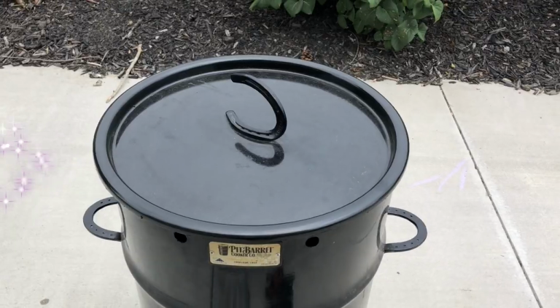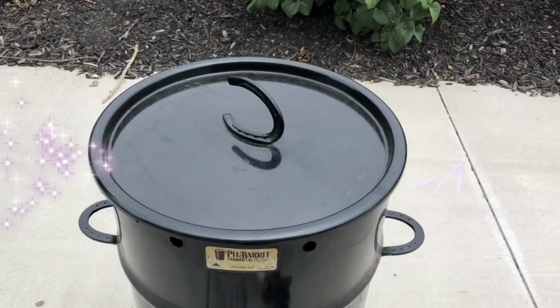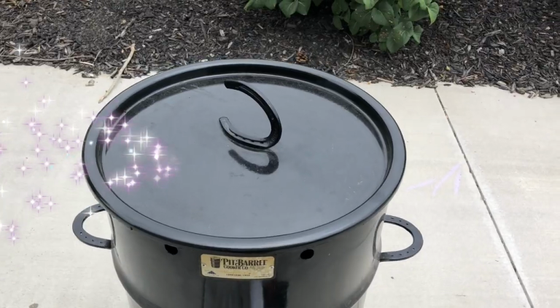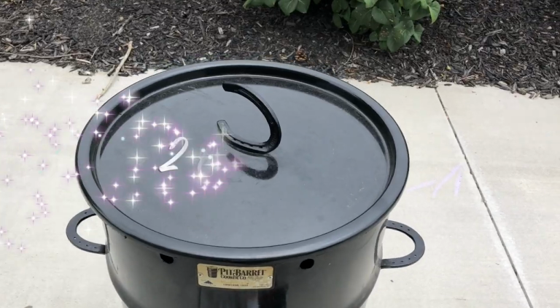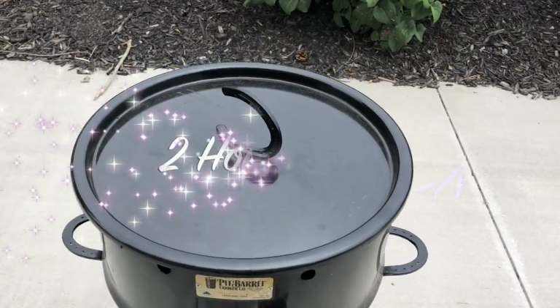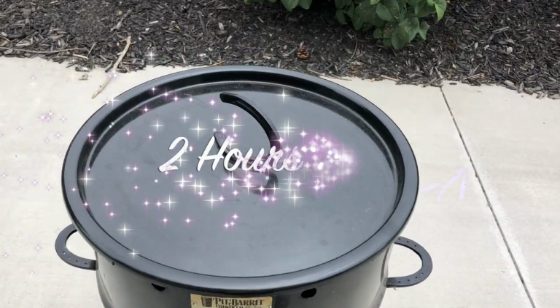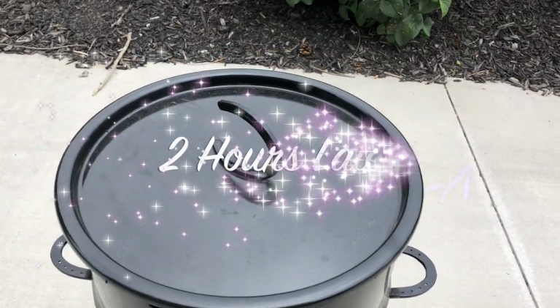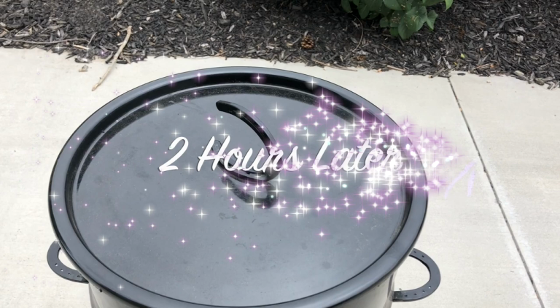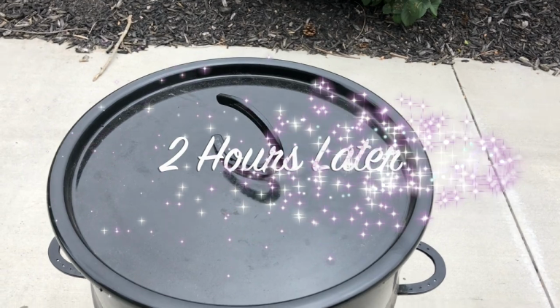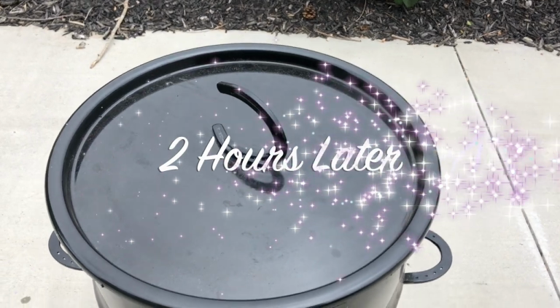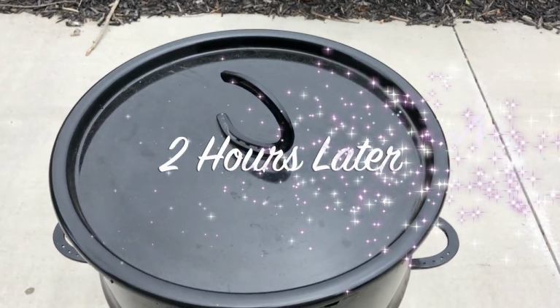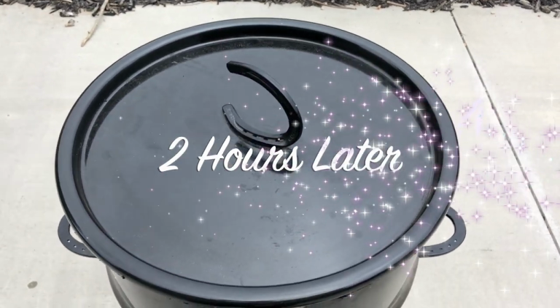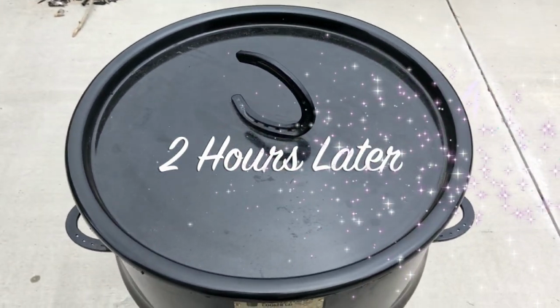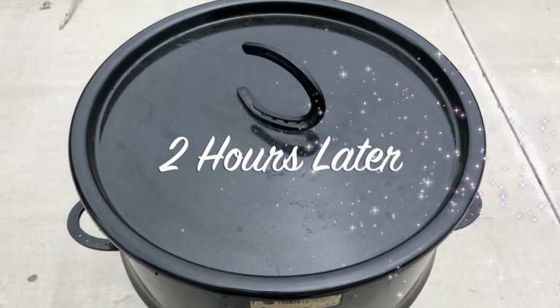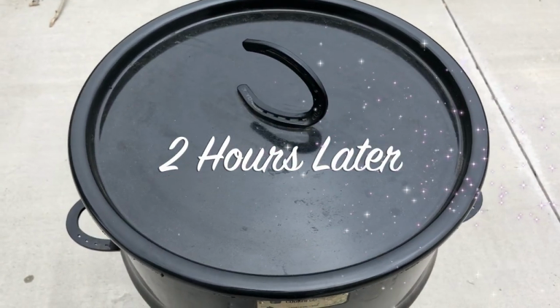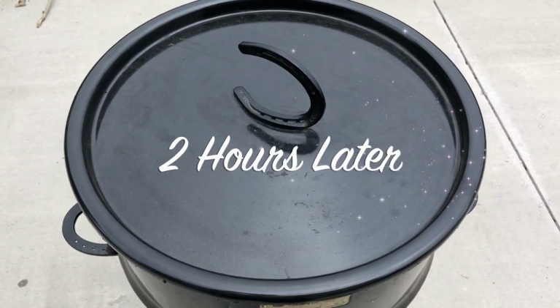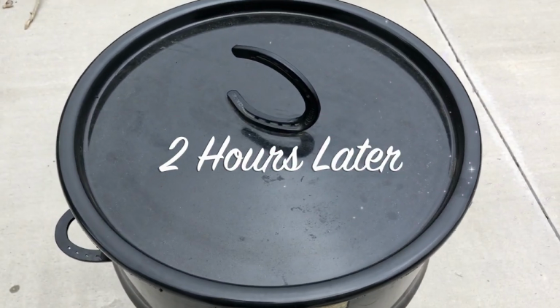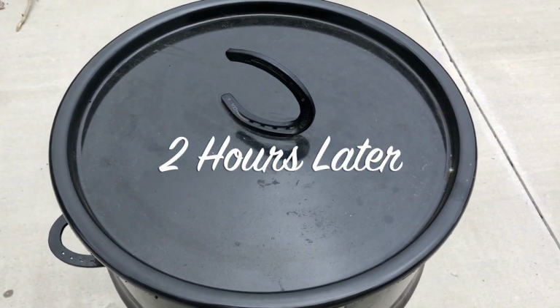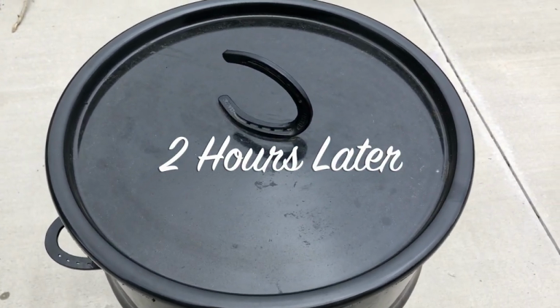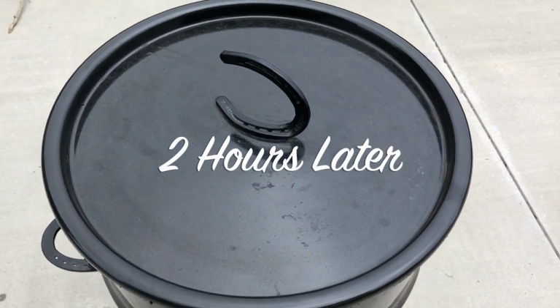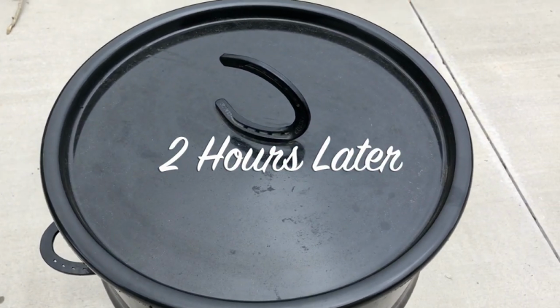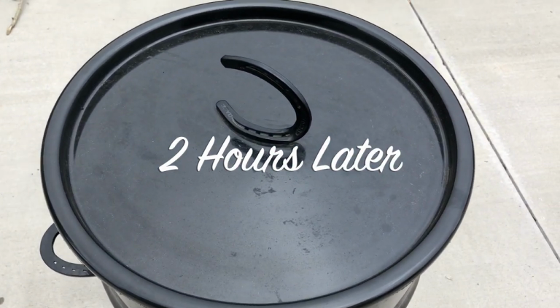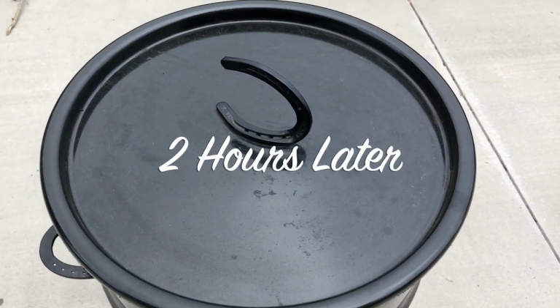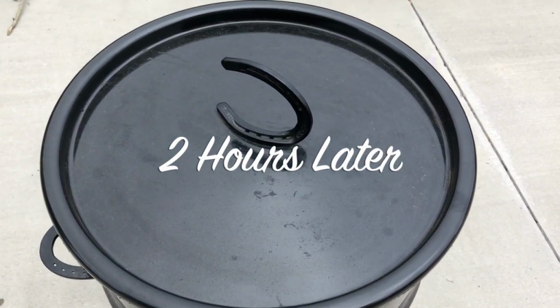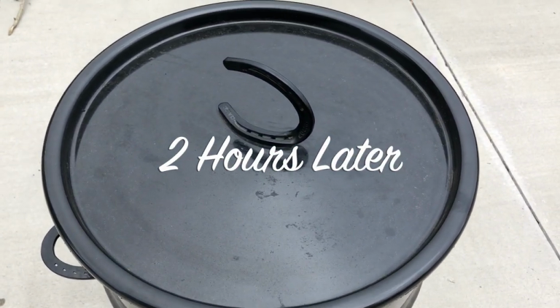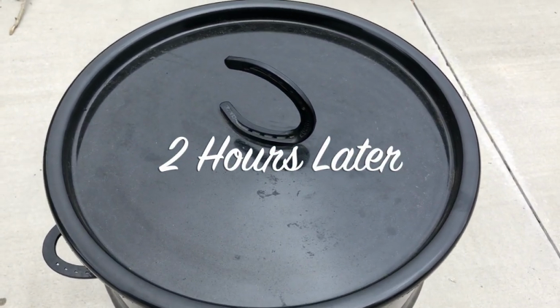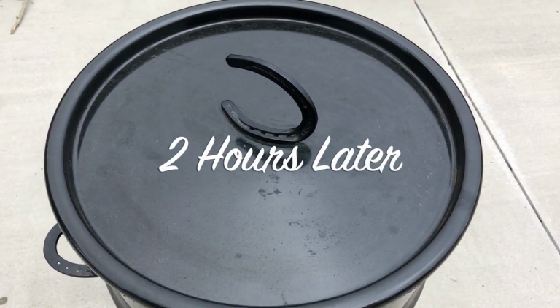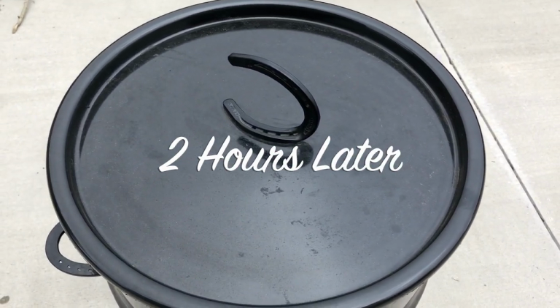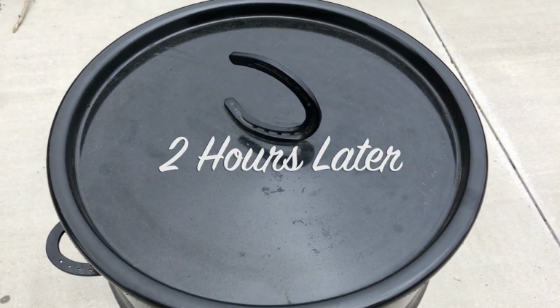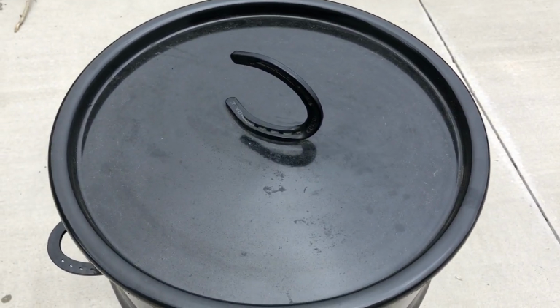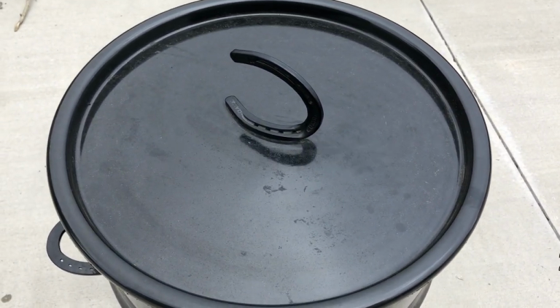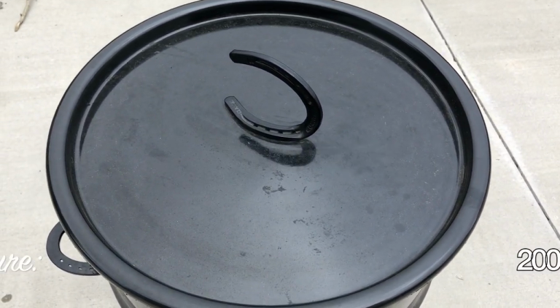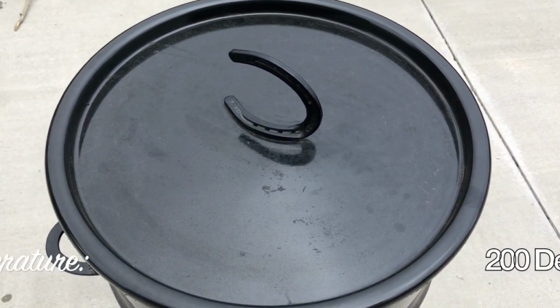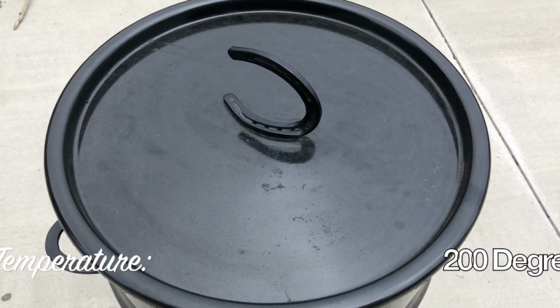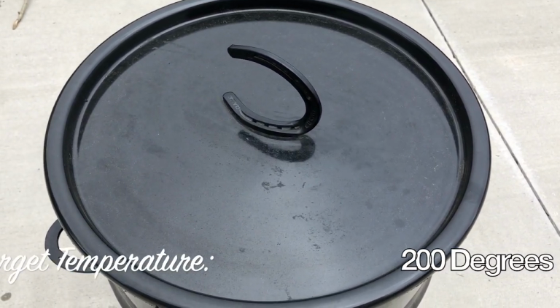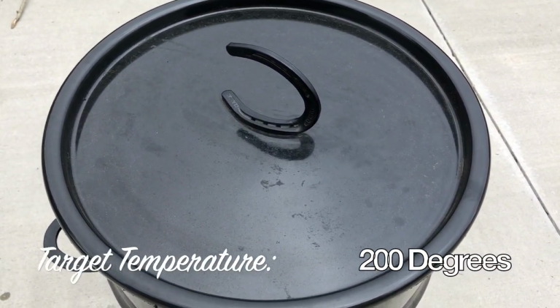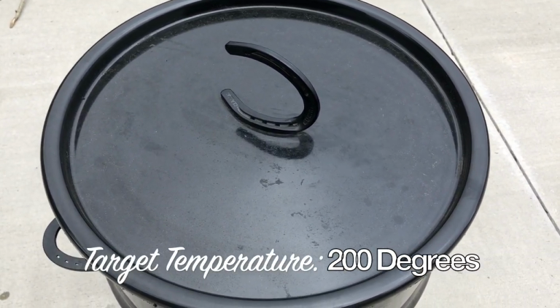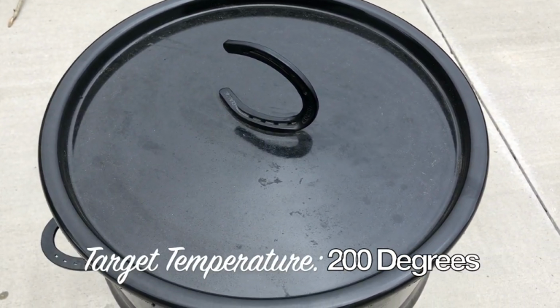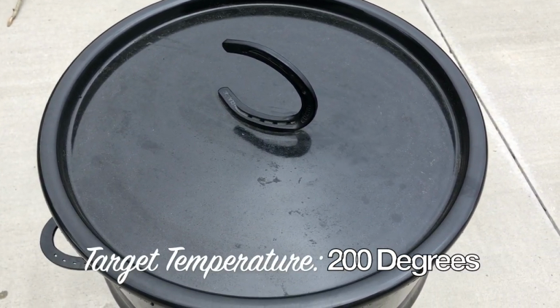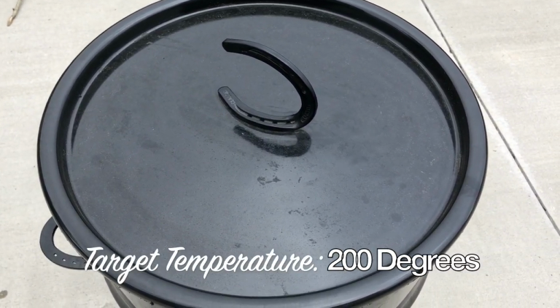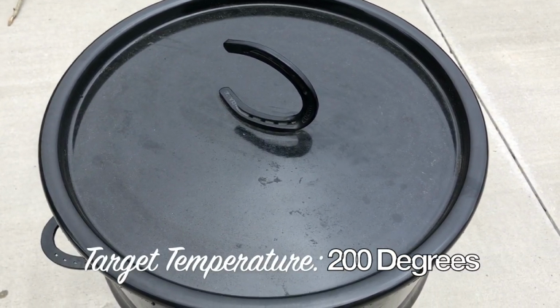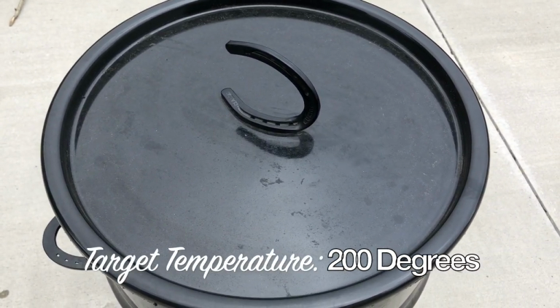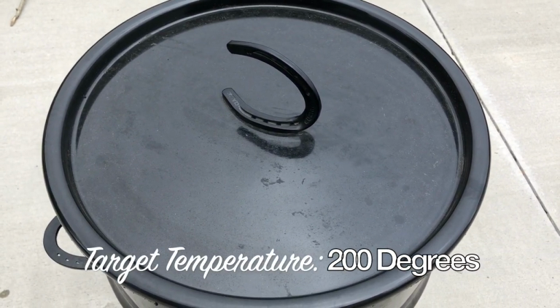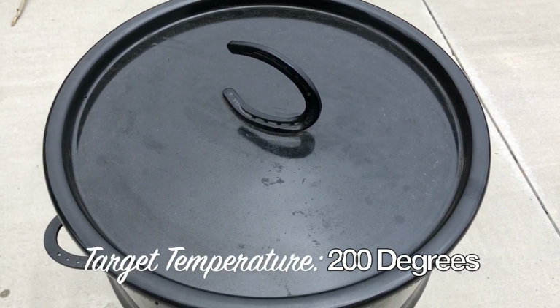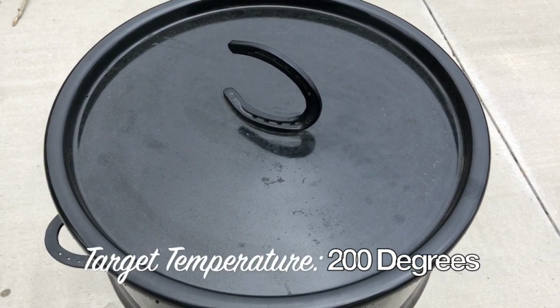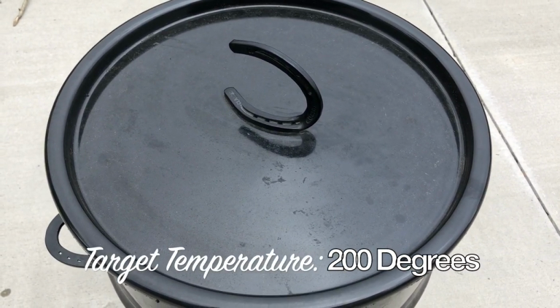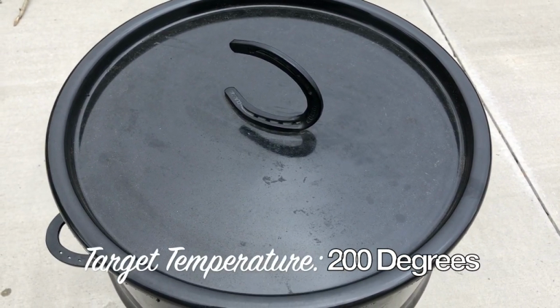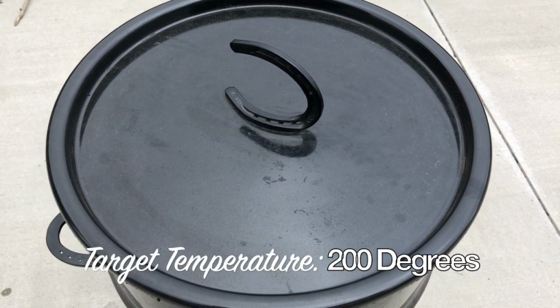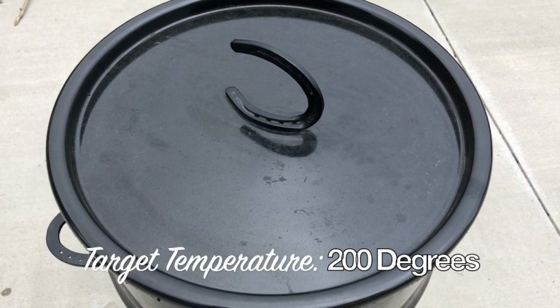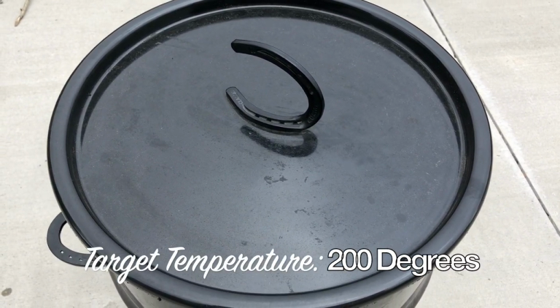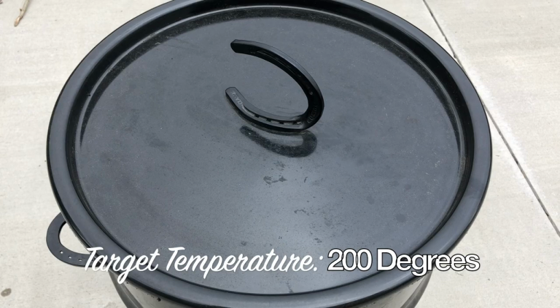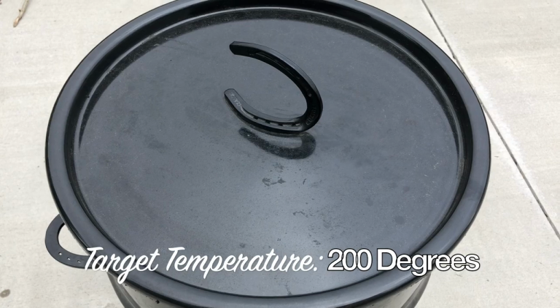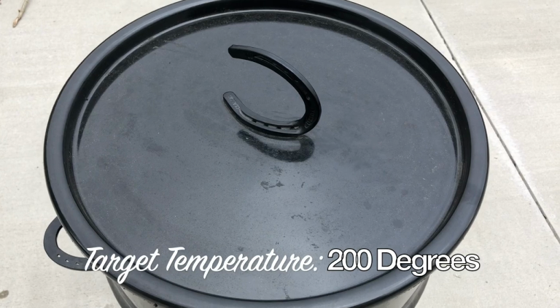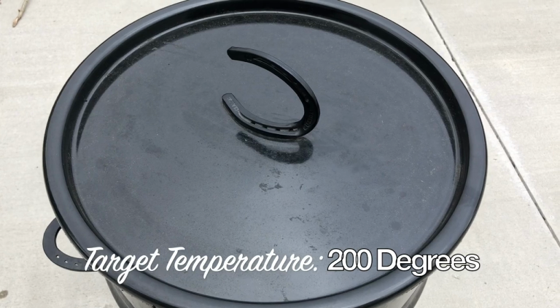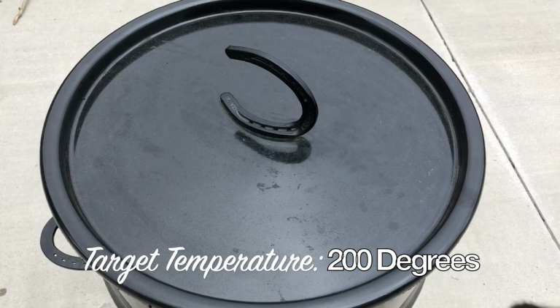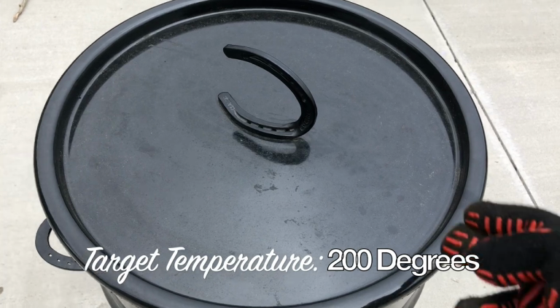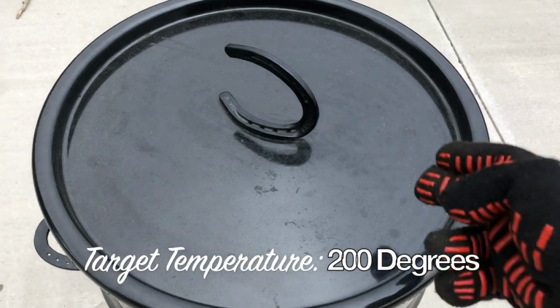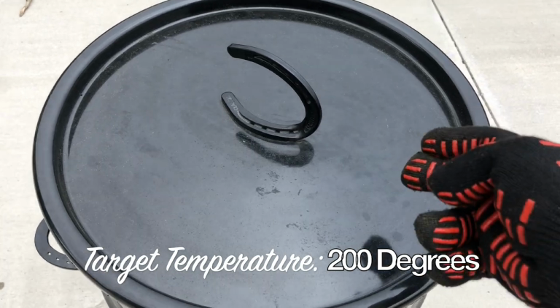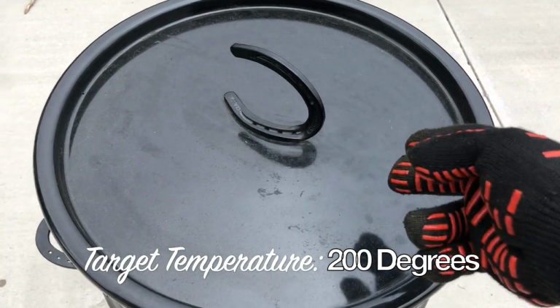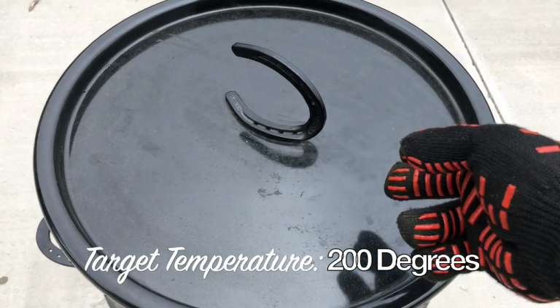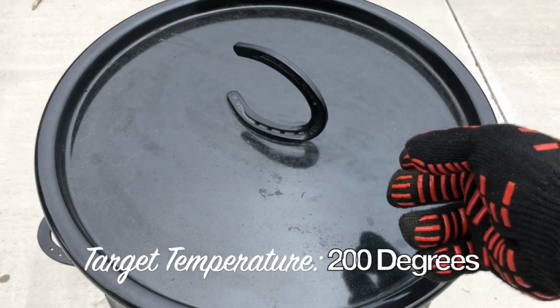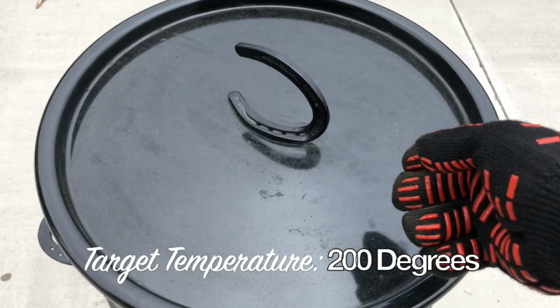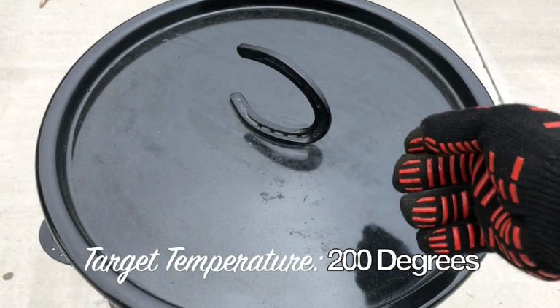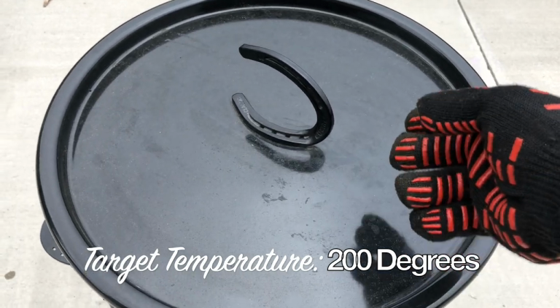It's been a couple of hours and the meat has reached a target temperature of 200 degrees. Now we are going to wrap it with the towel and throw it in a cooler to rest.